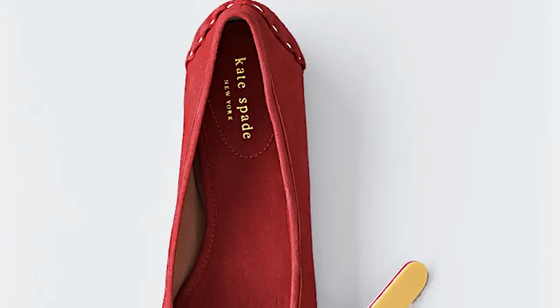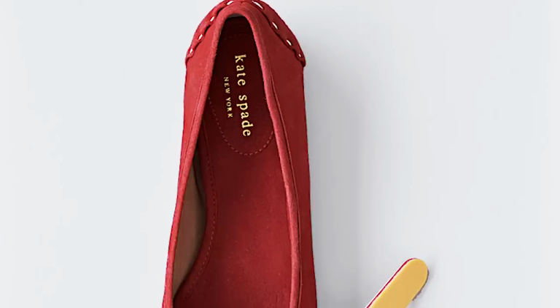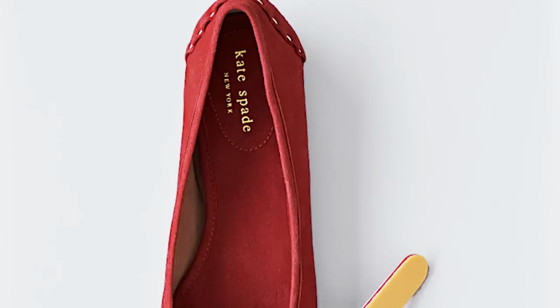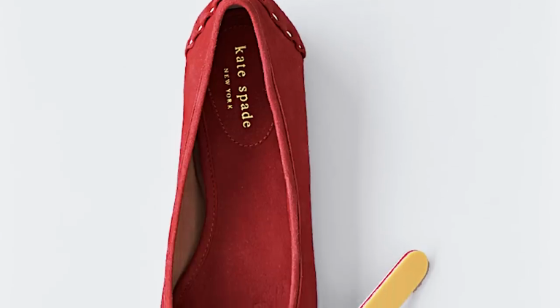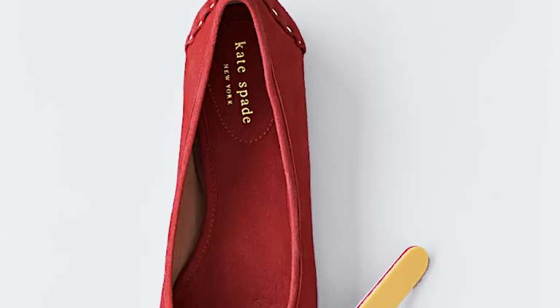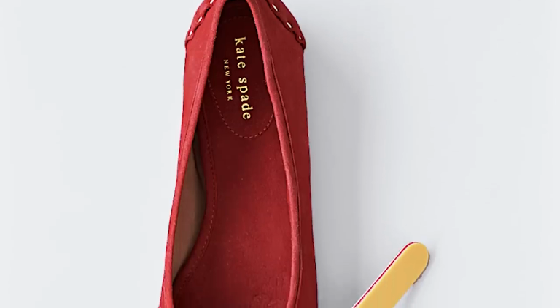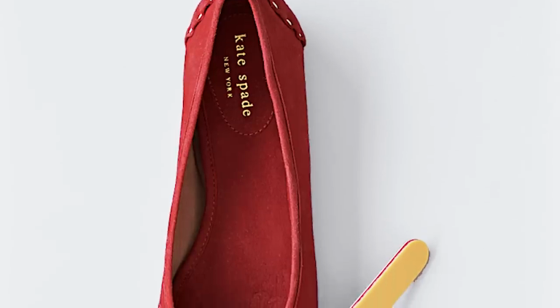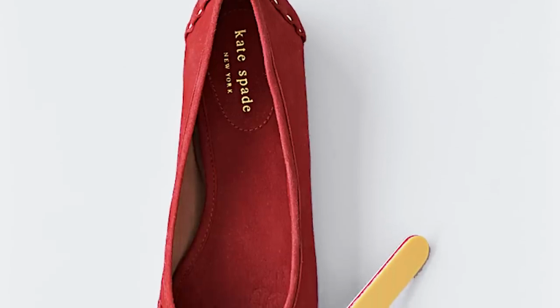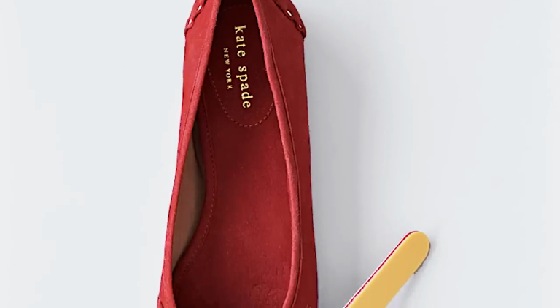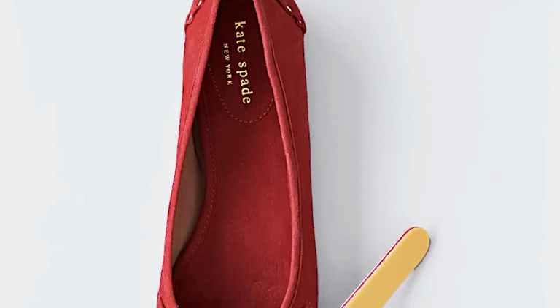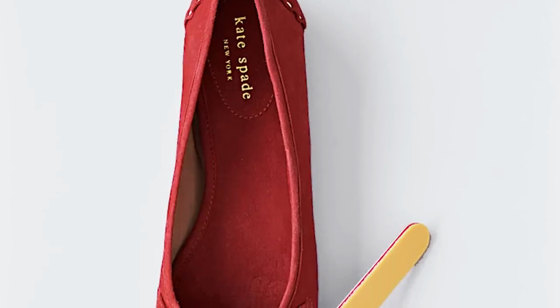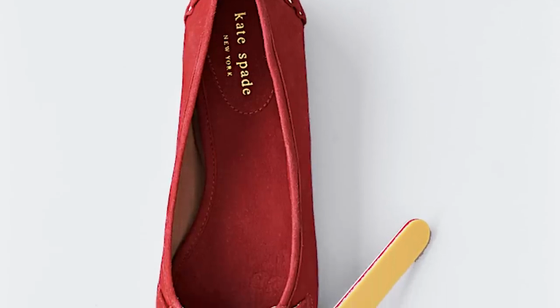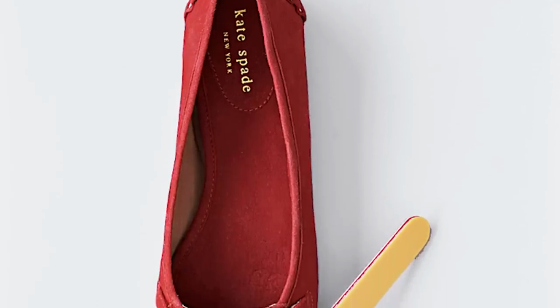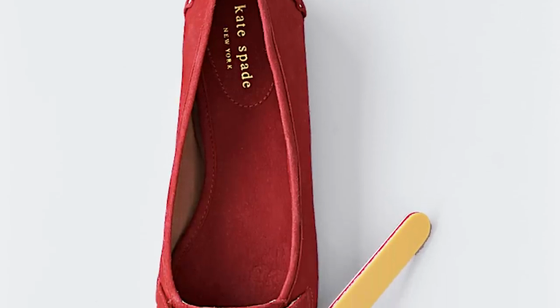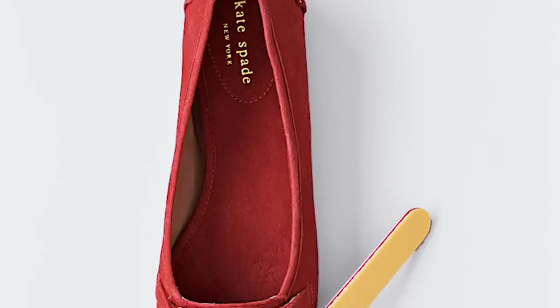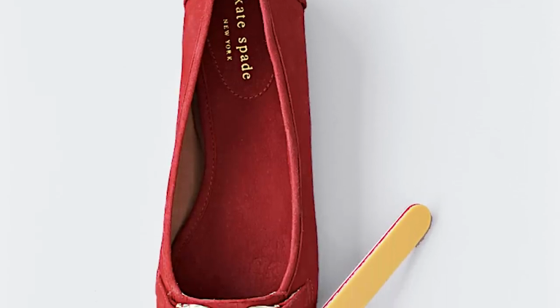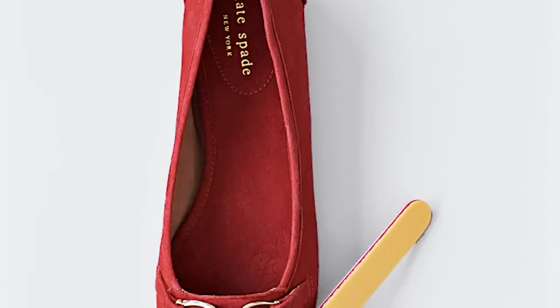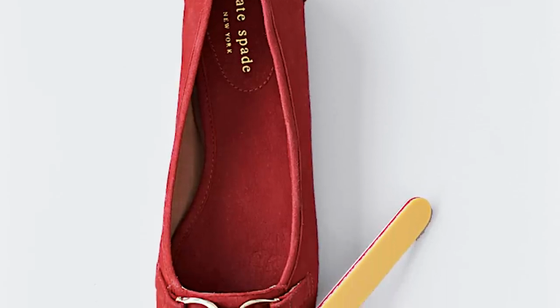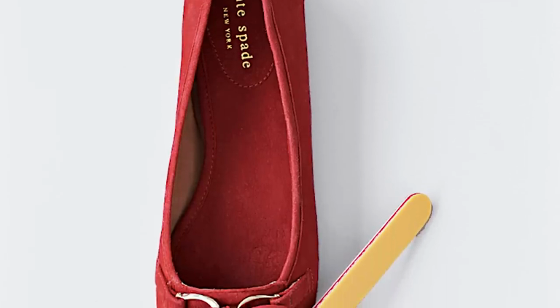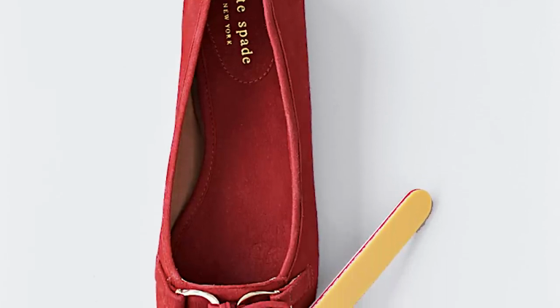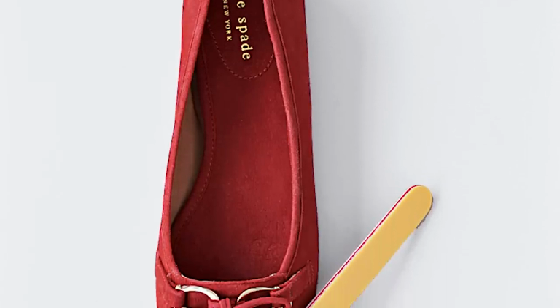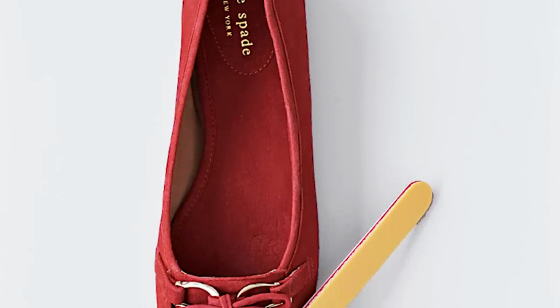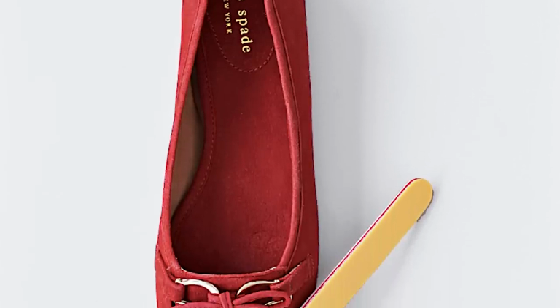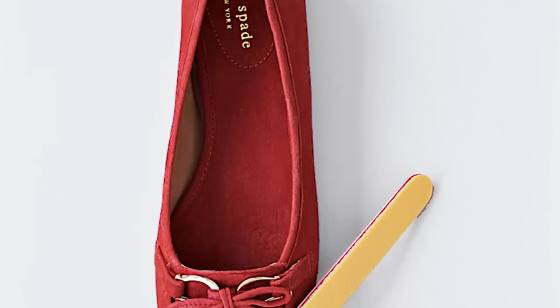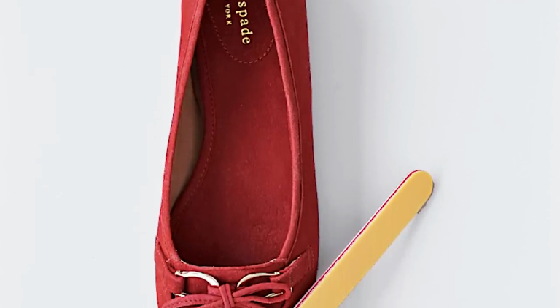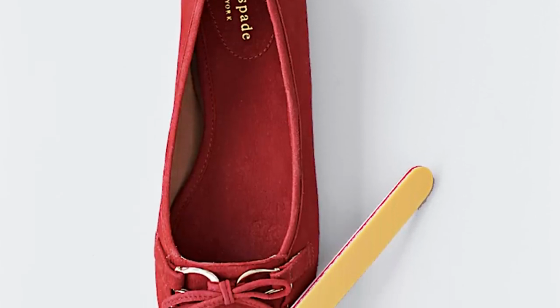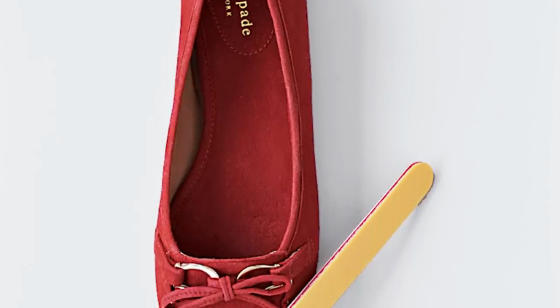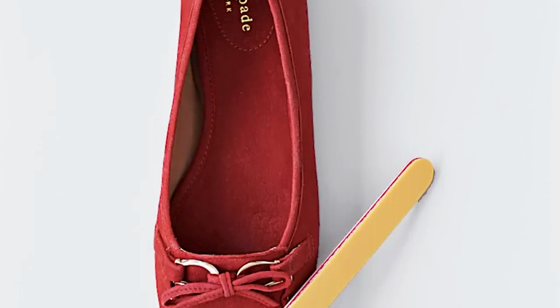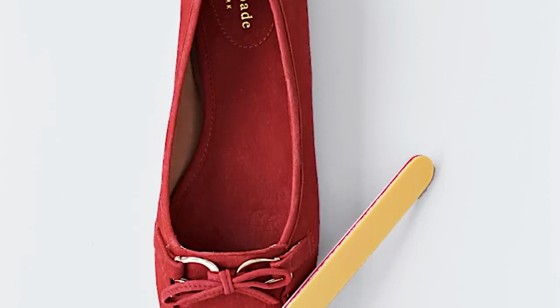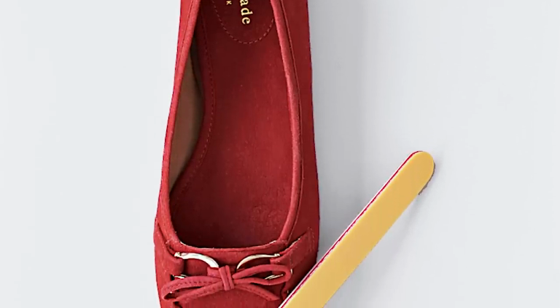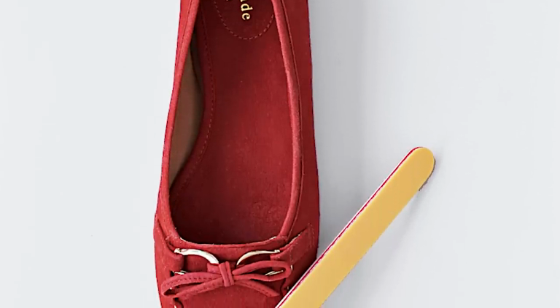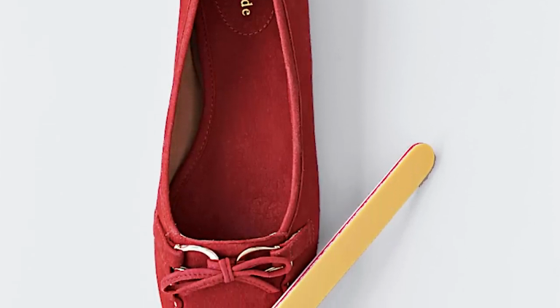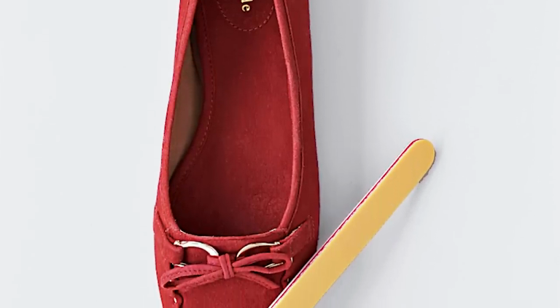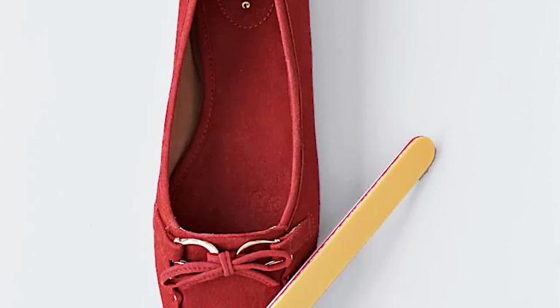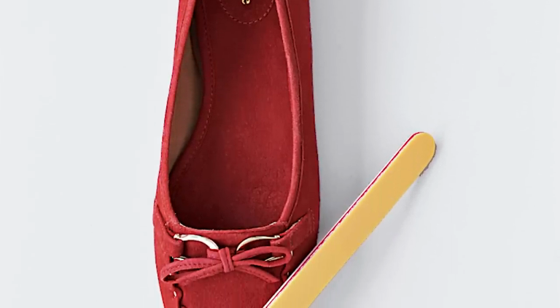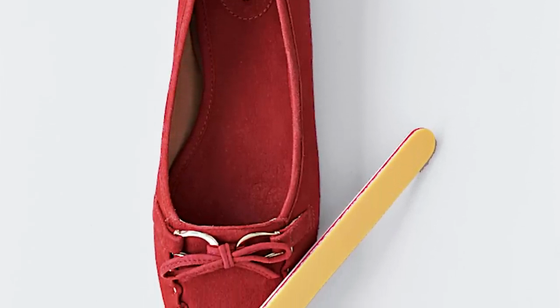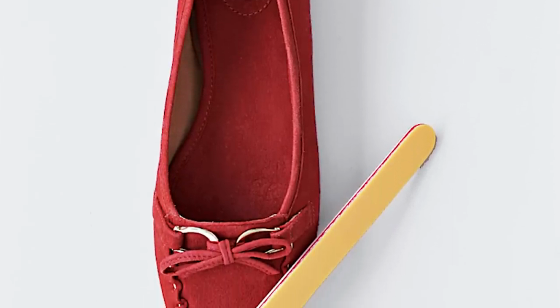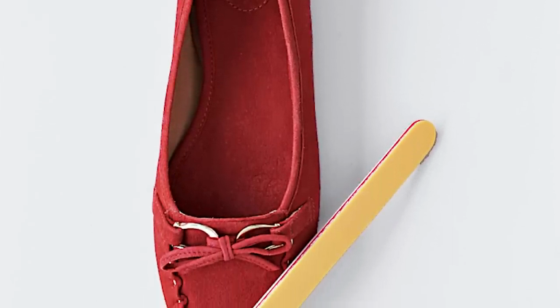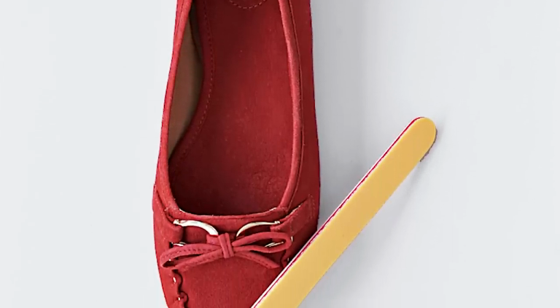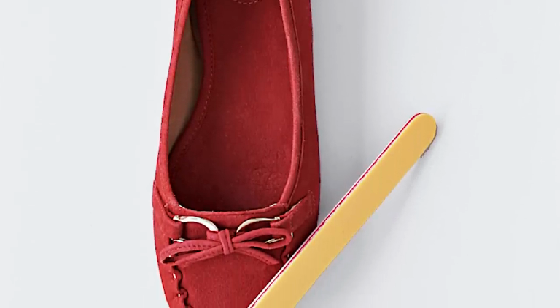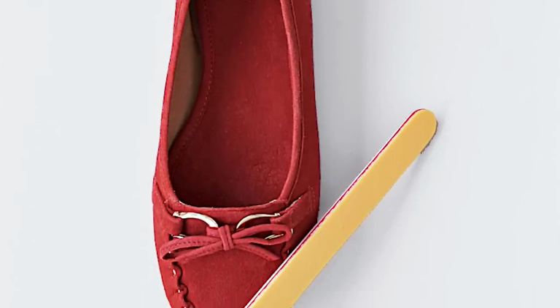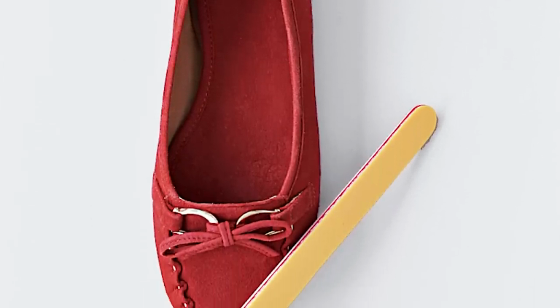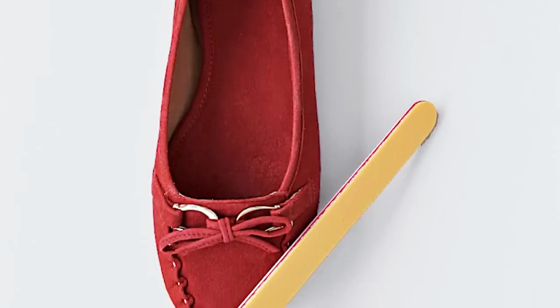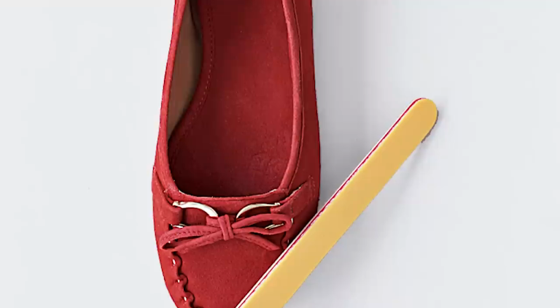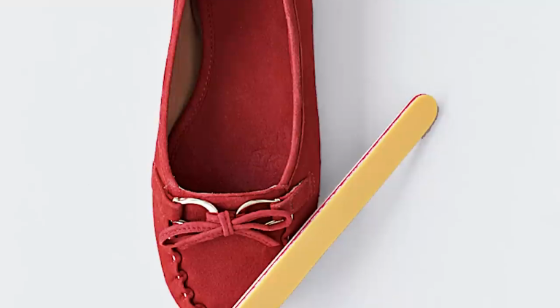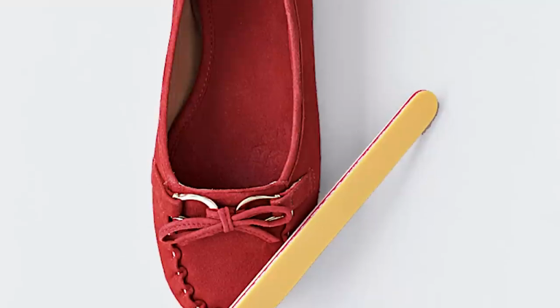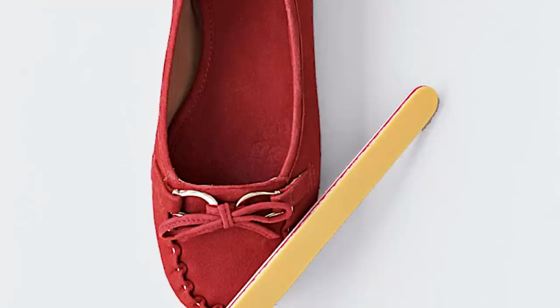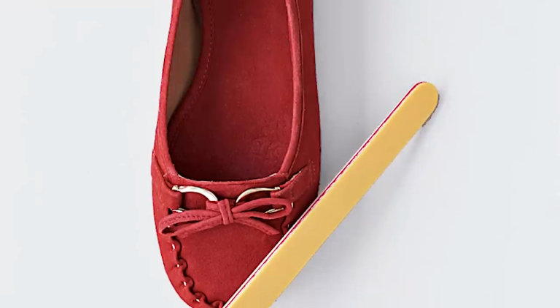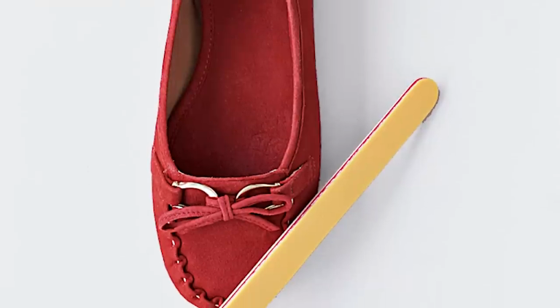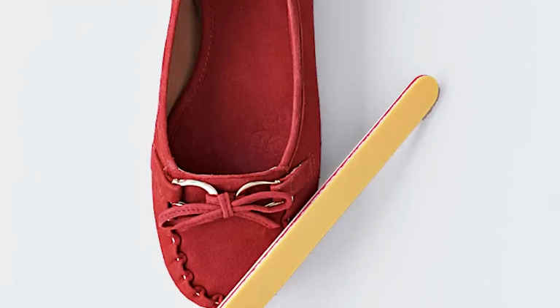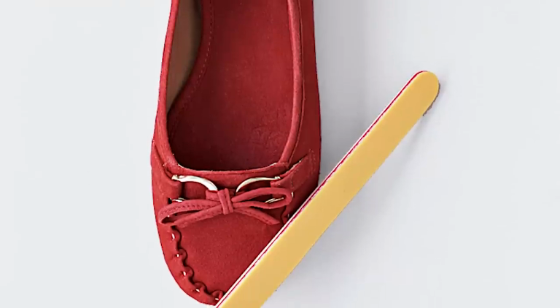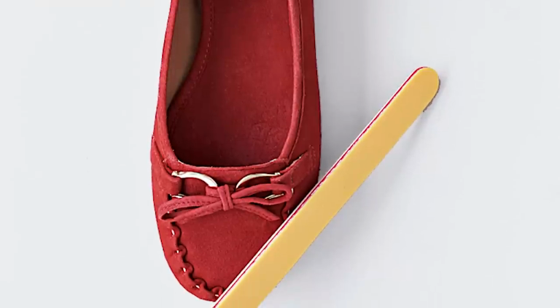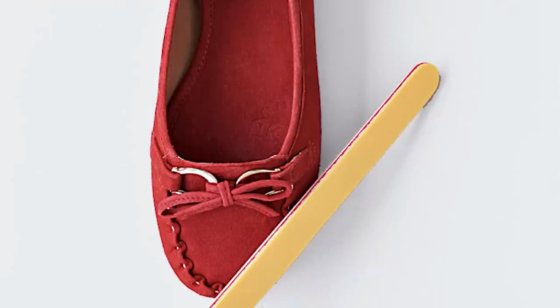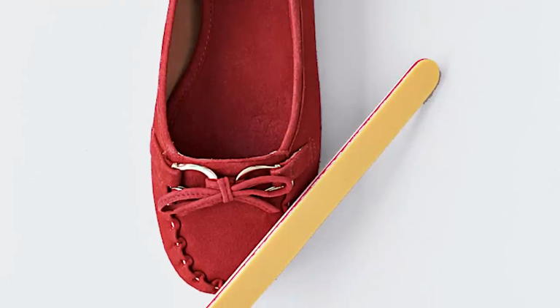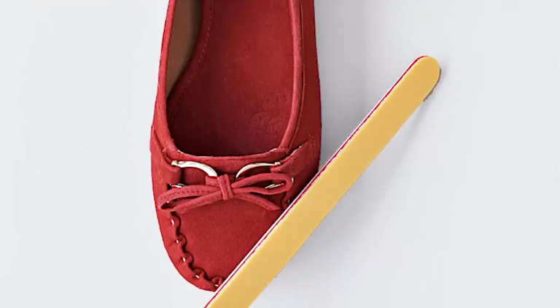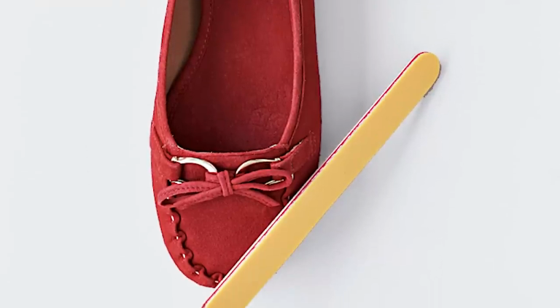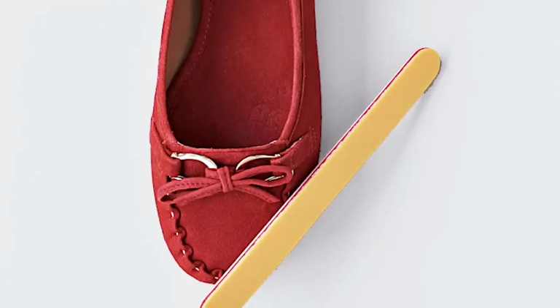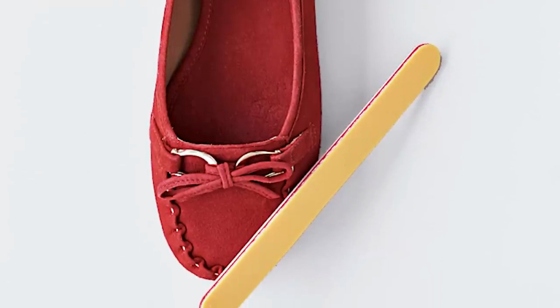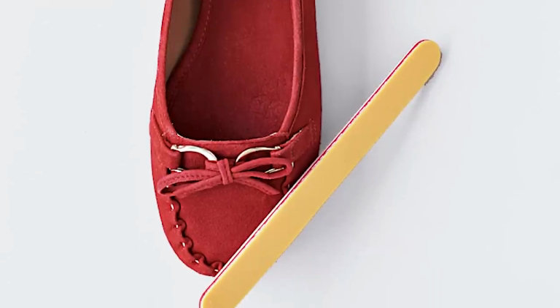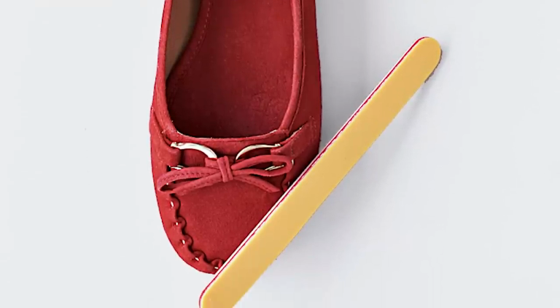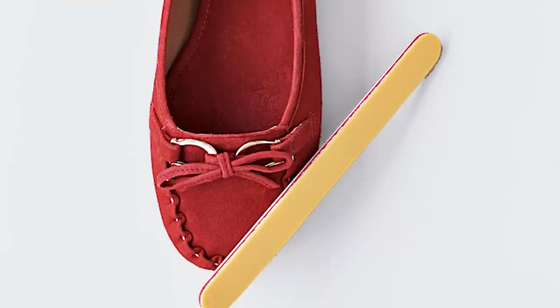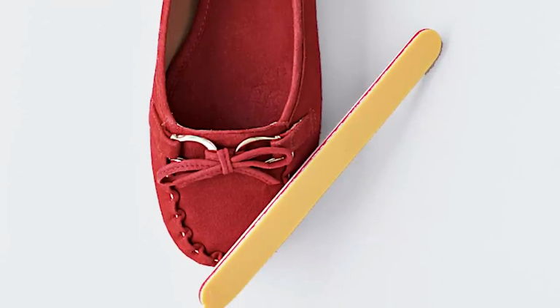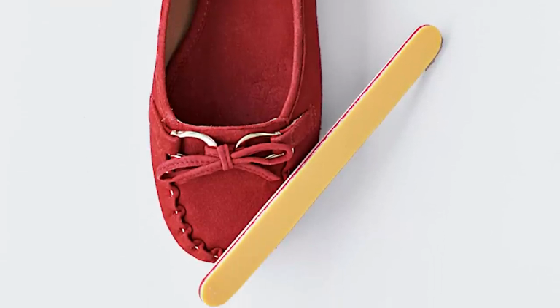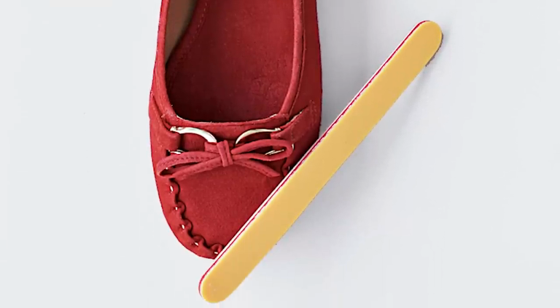Remove small stains on suede by gently rubbing an emery board across the problem area. It should get rid of the splotch and refresh the nap.